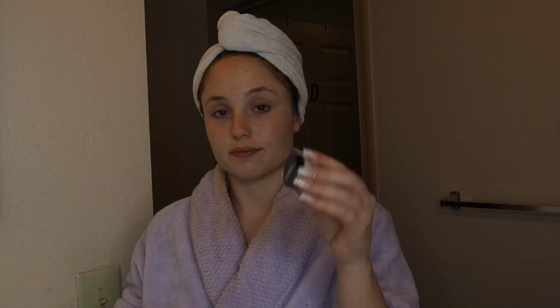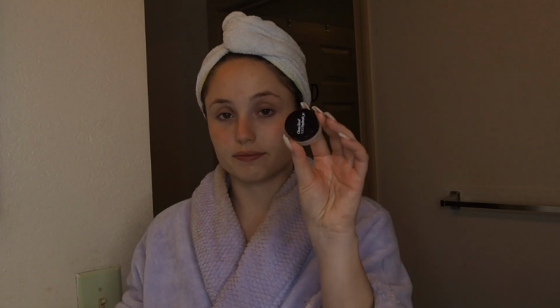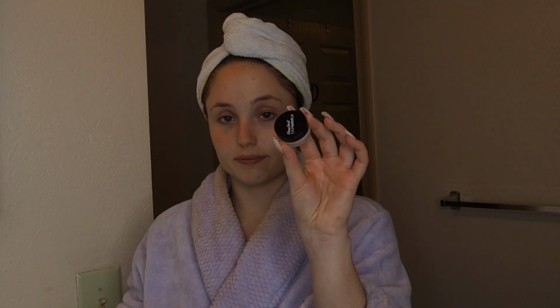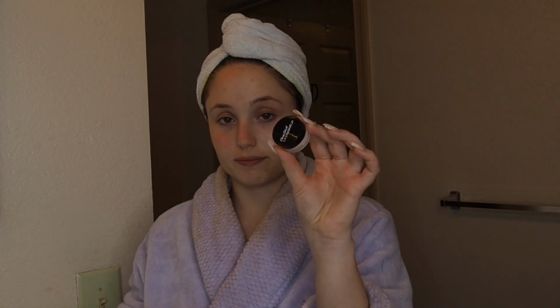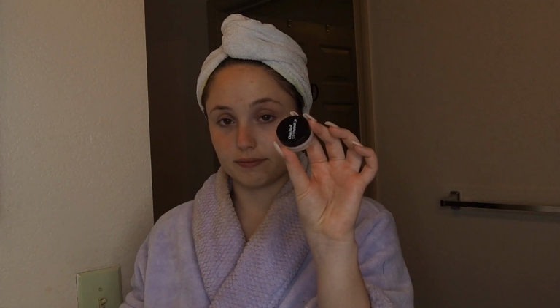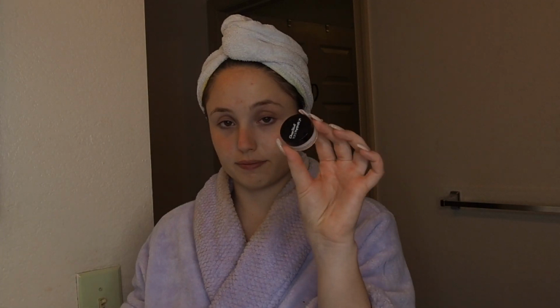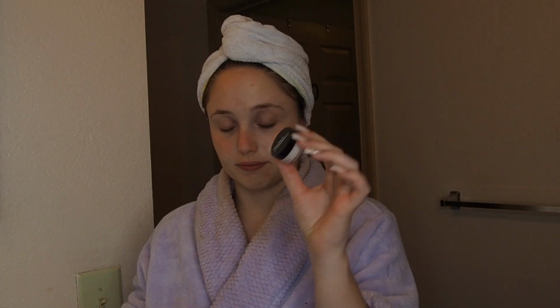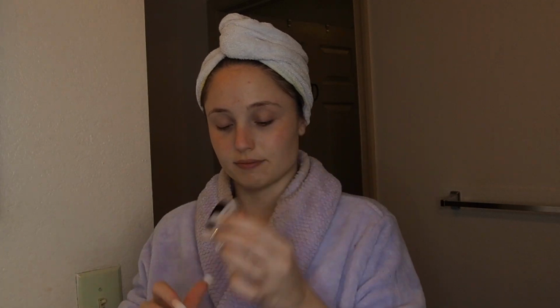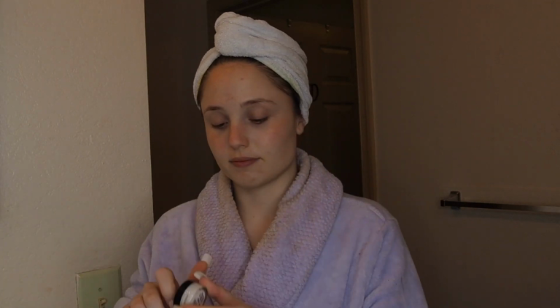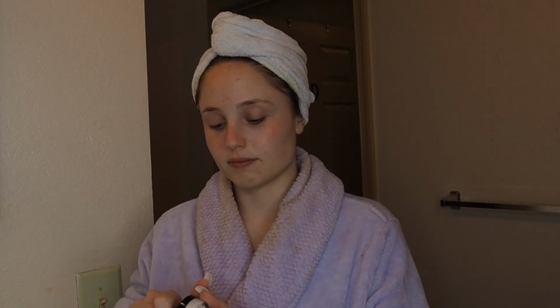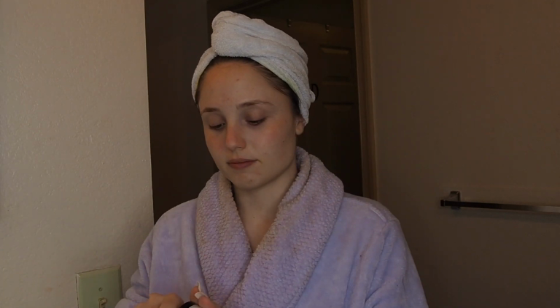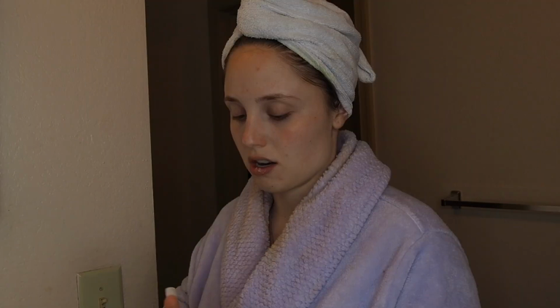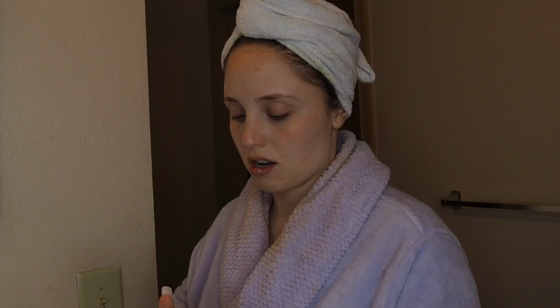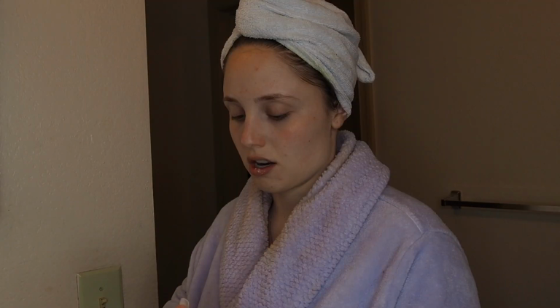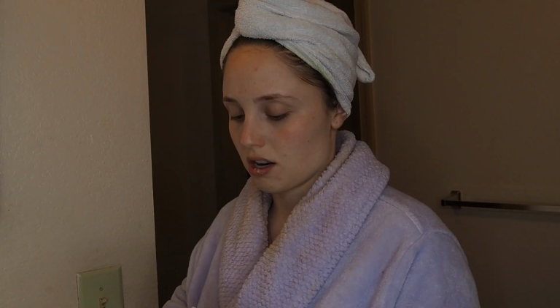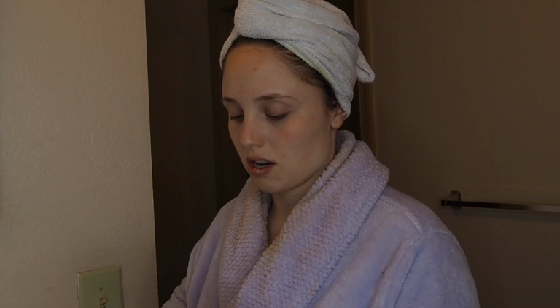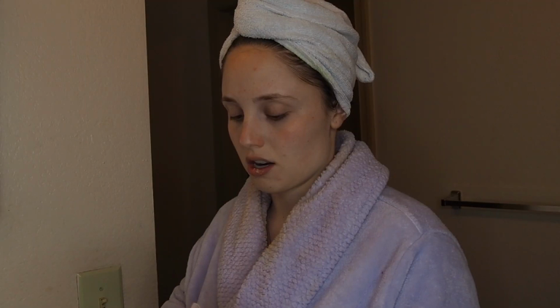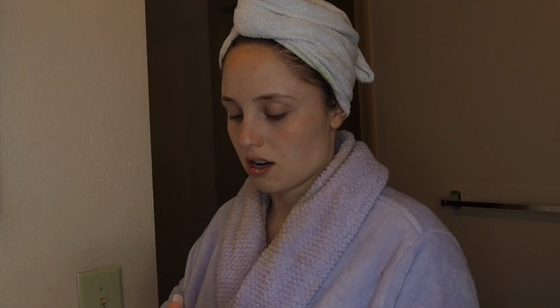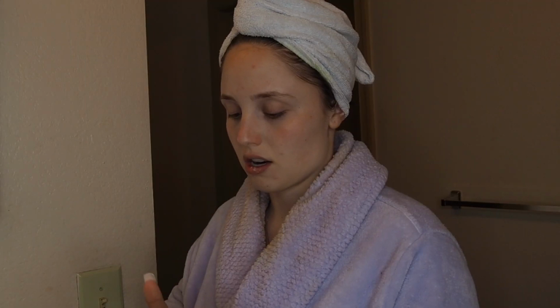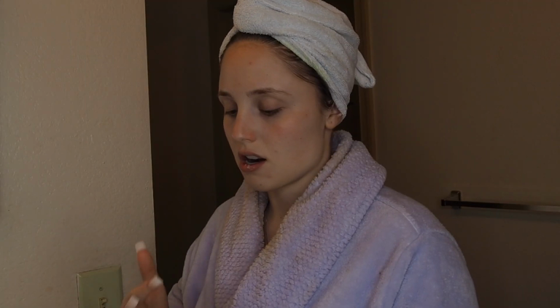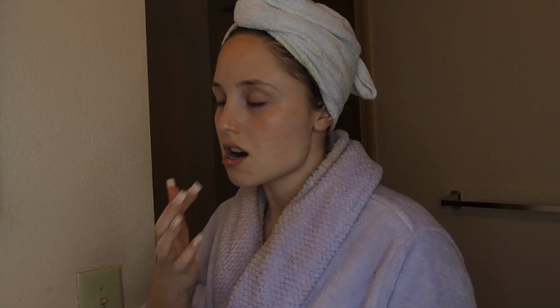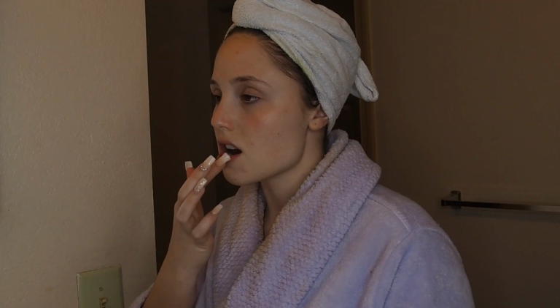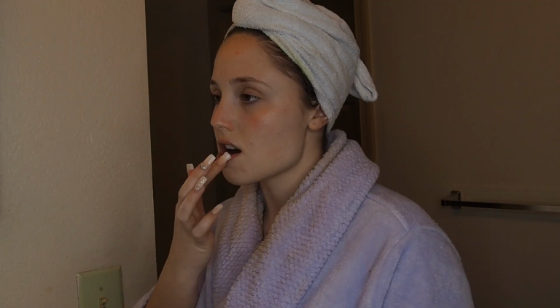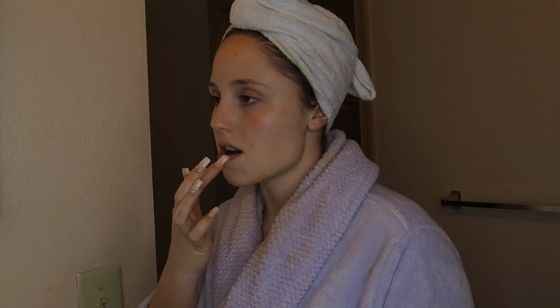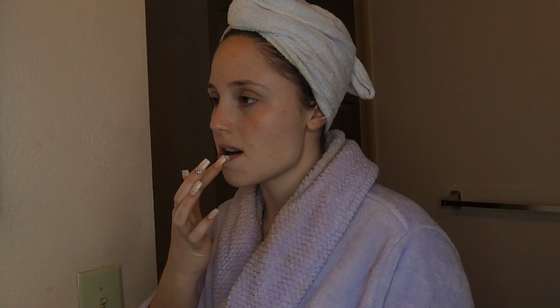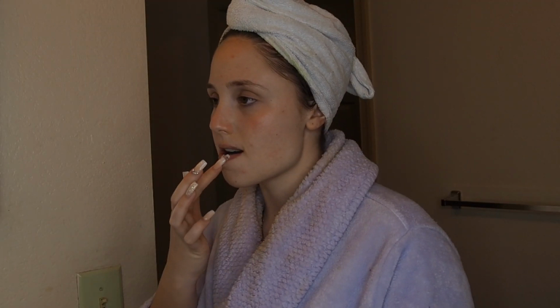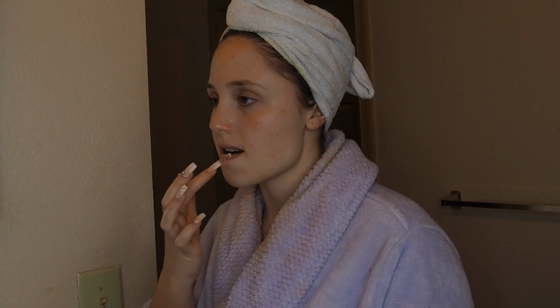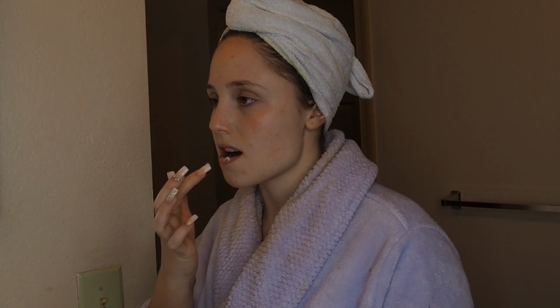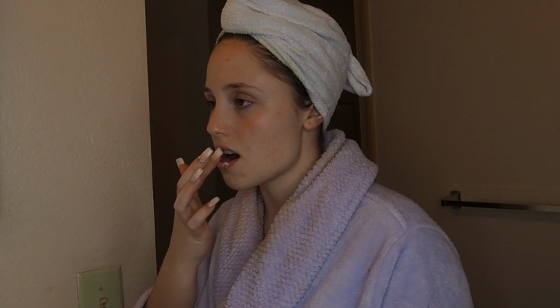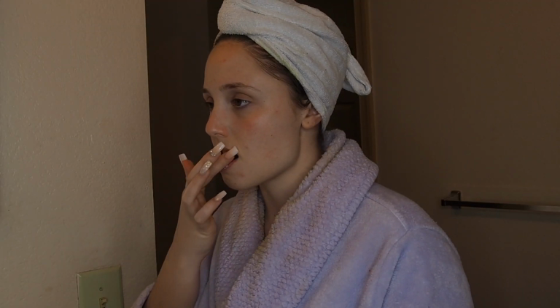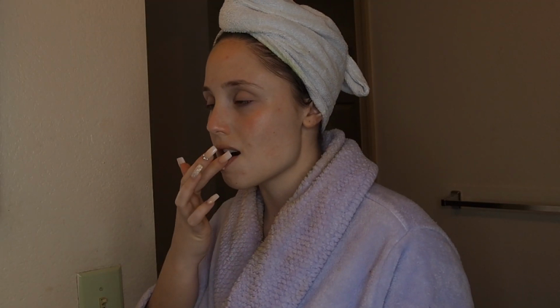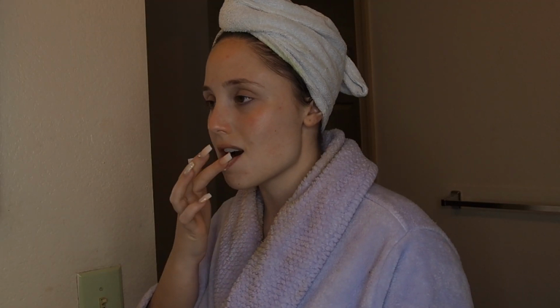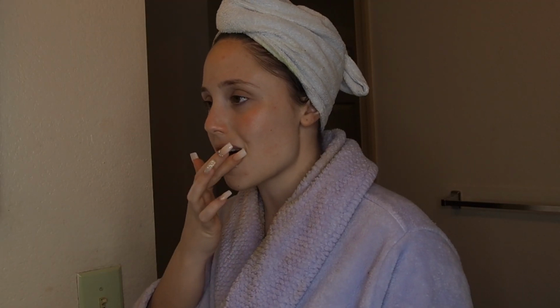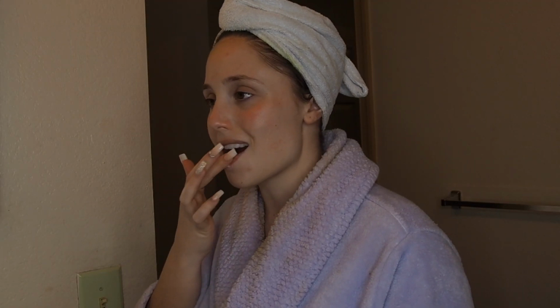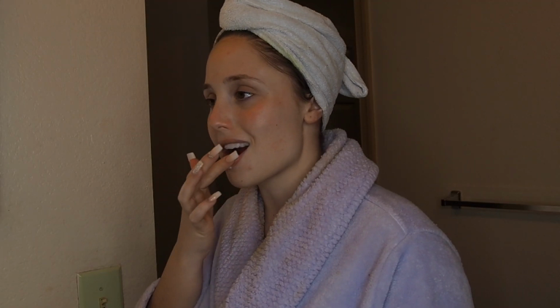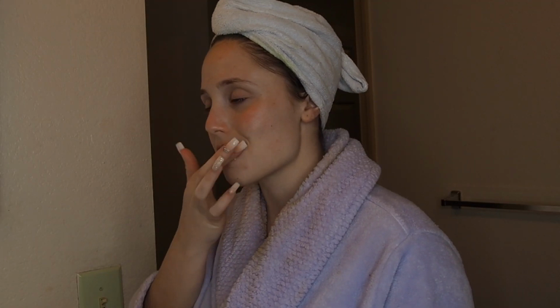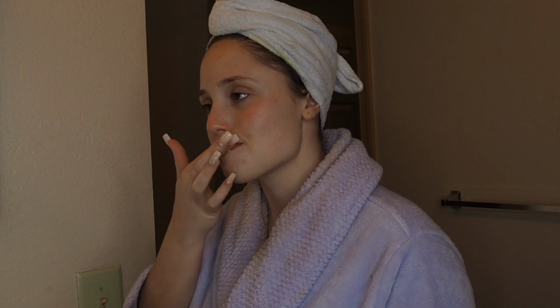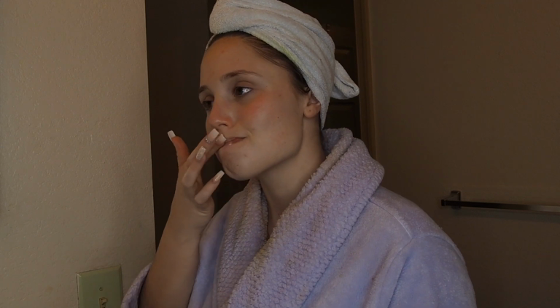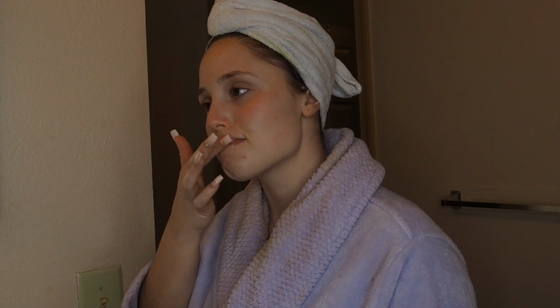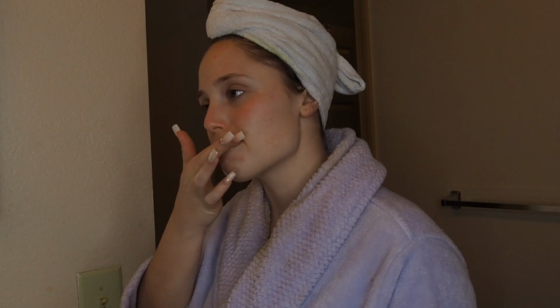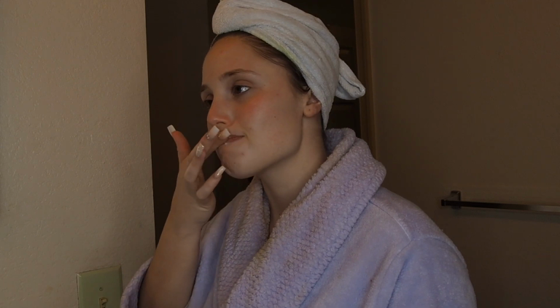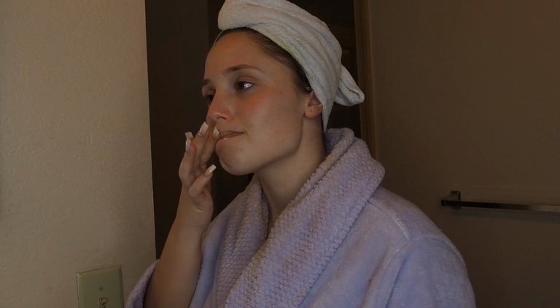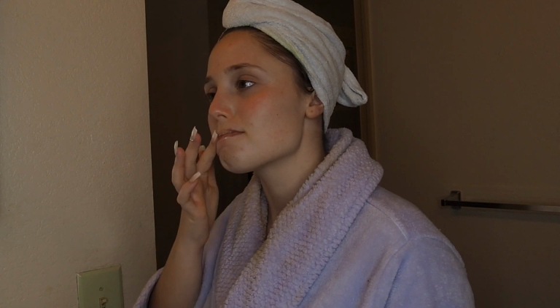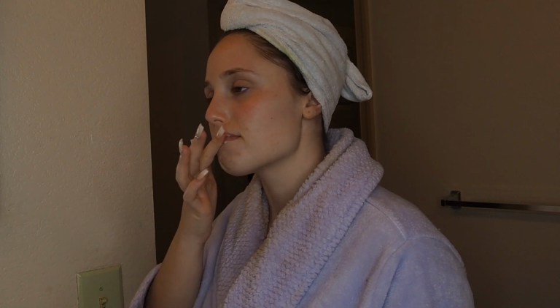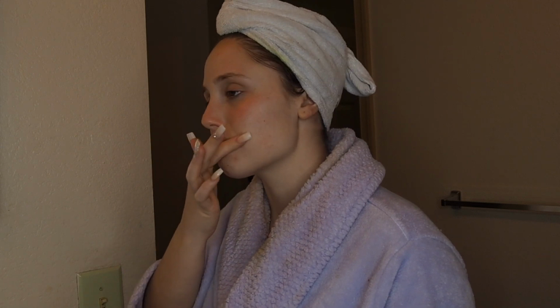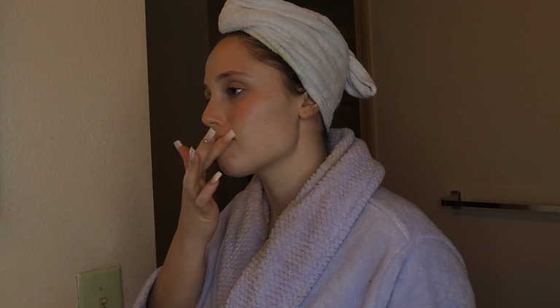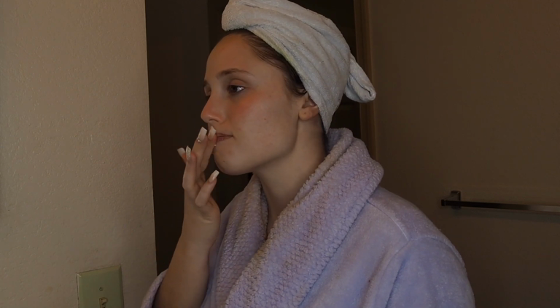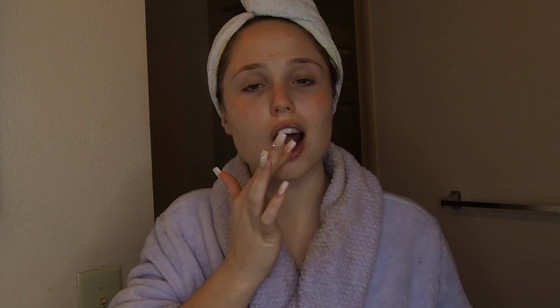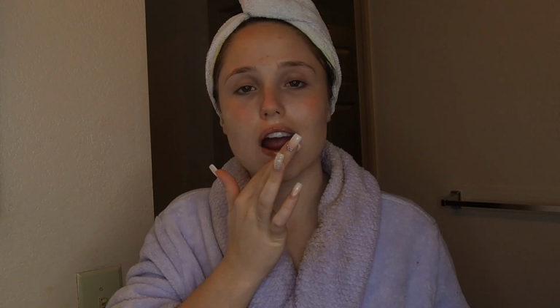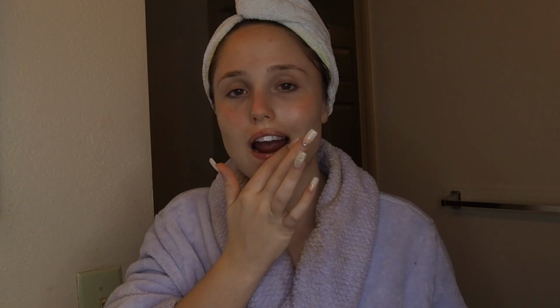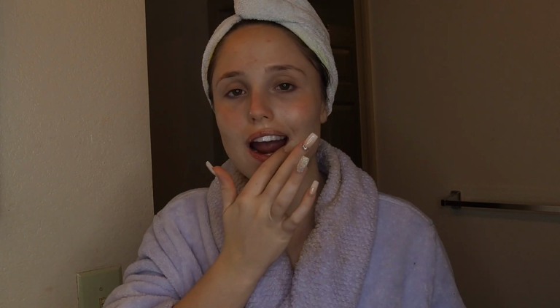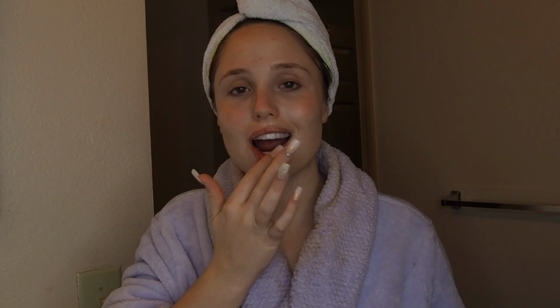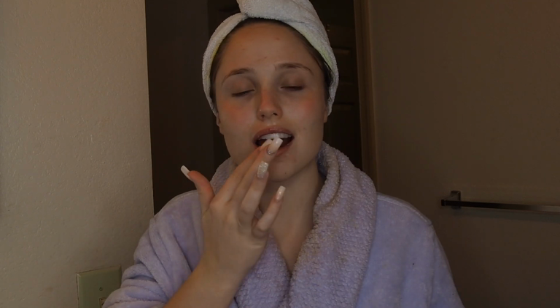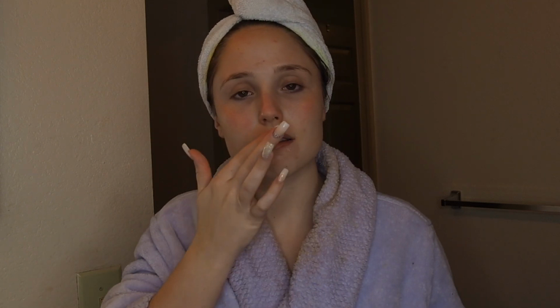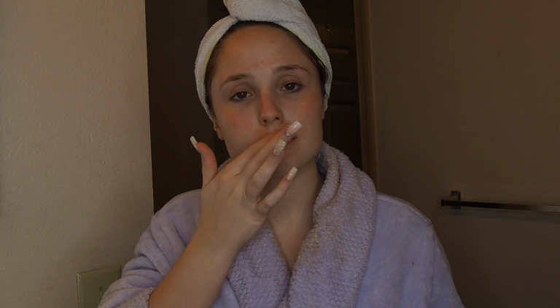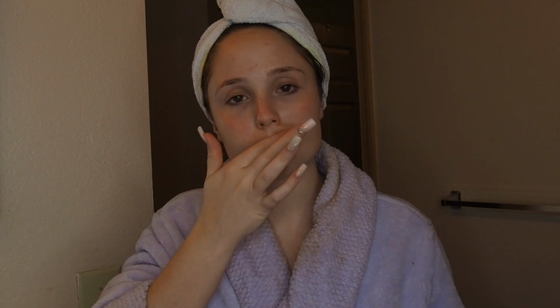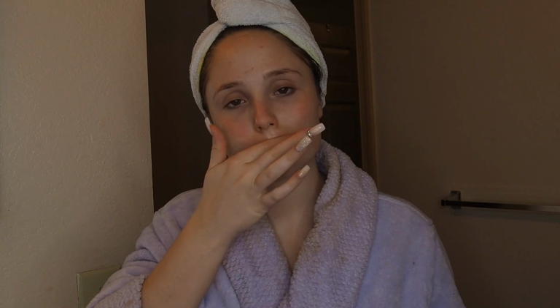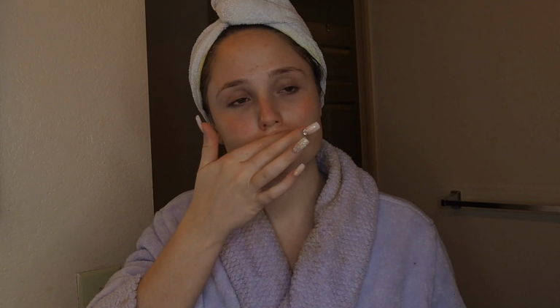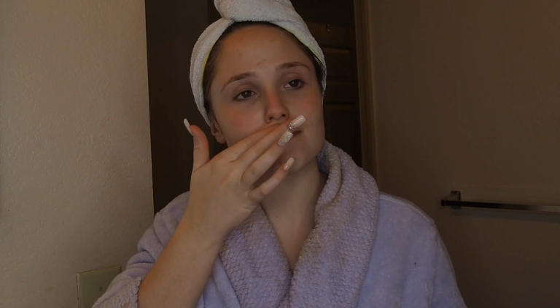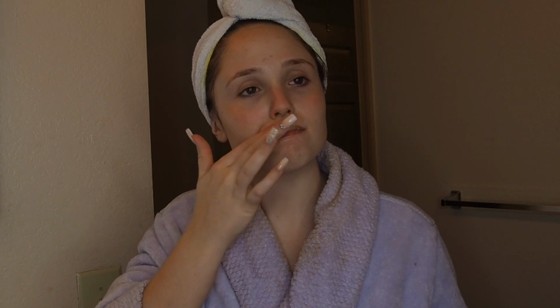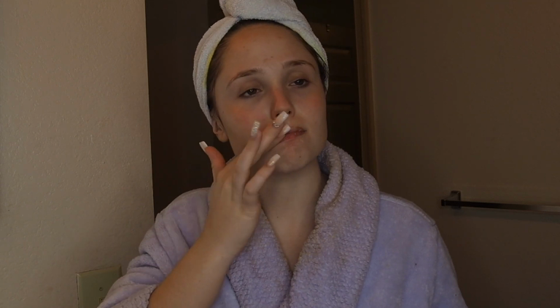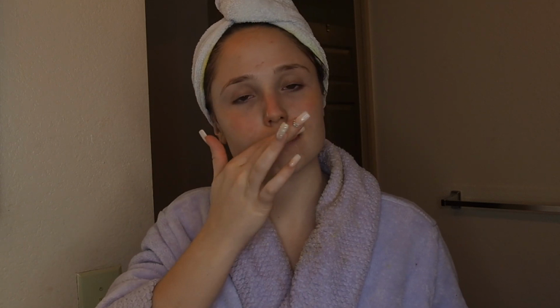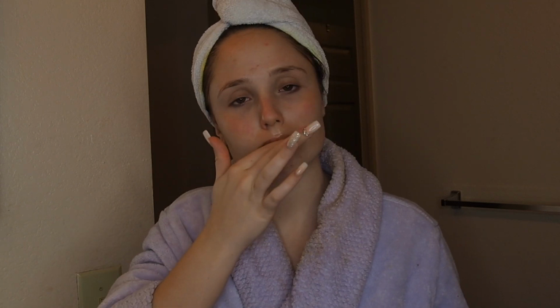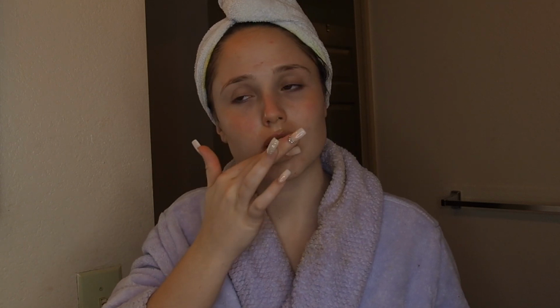Now I'm going to be using this lip scrub — this one is actually just by the brand Chapstick, it's a mint one. I really liked it.